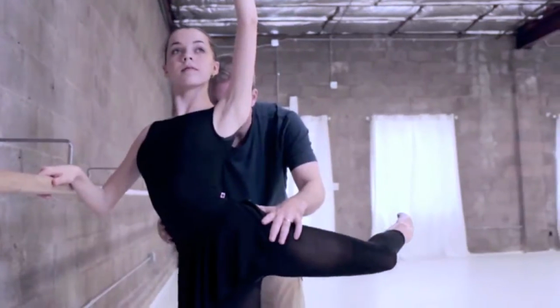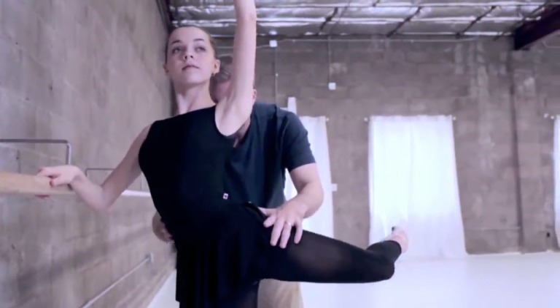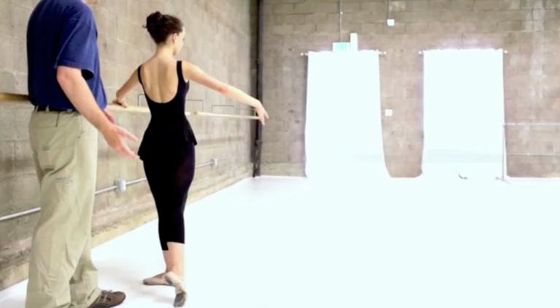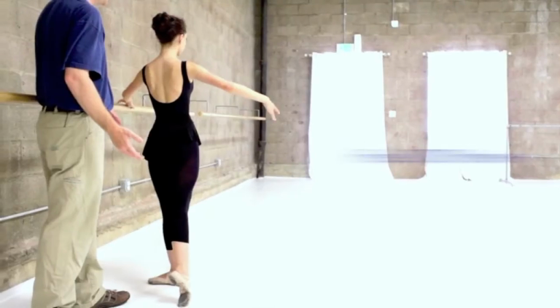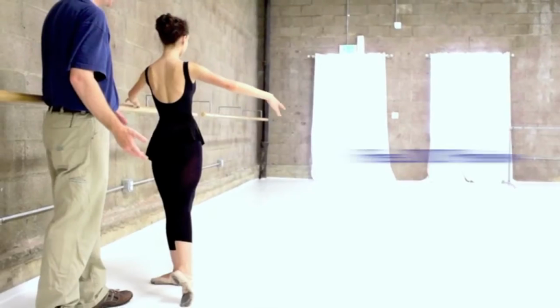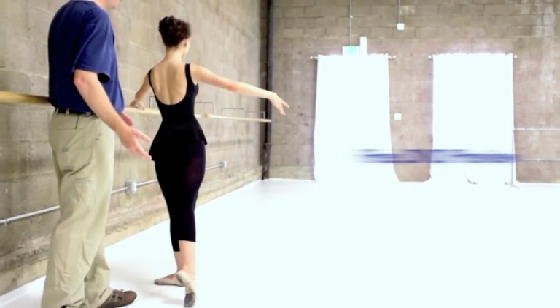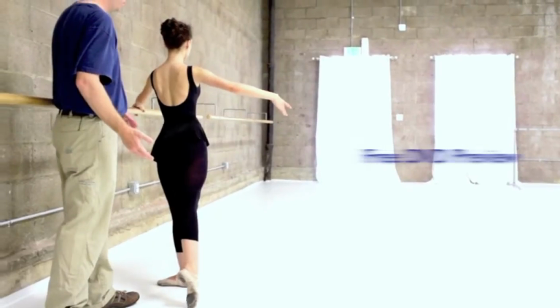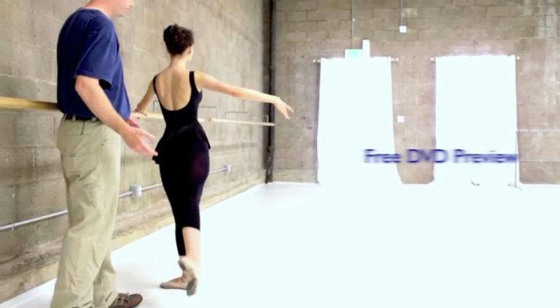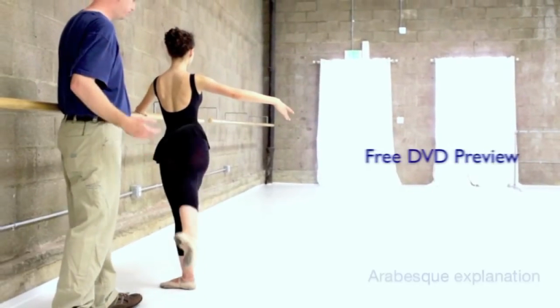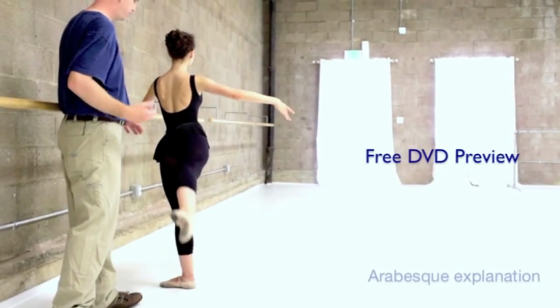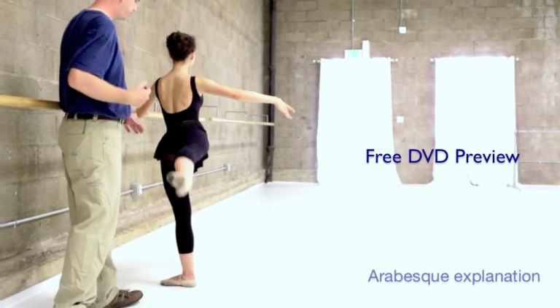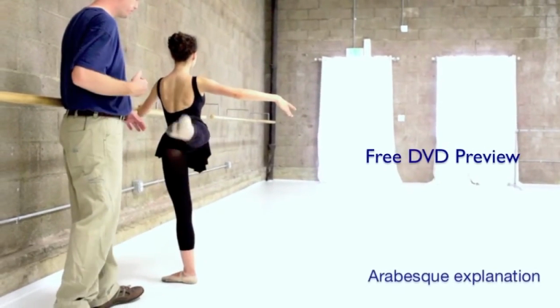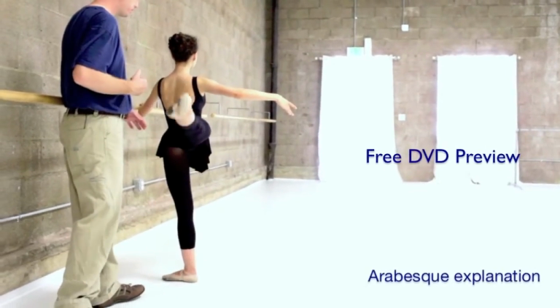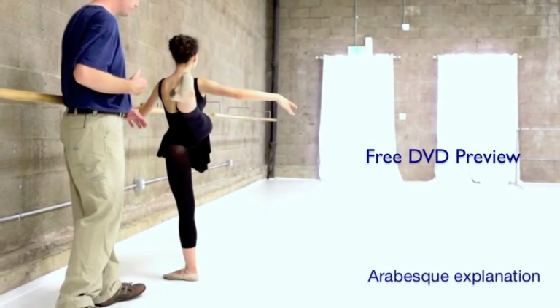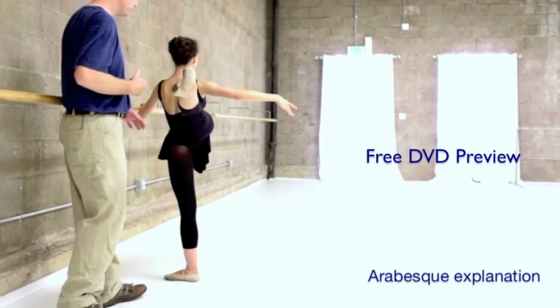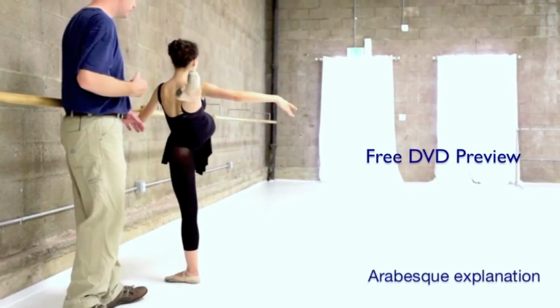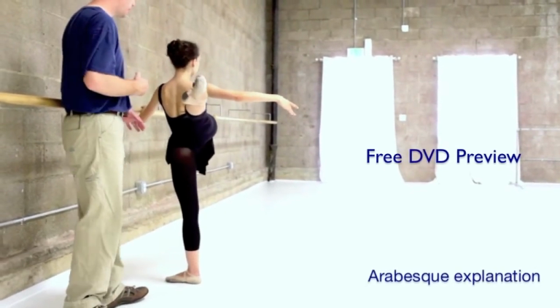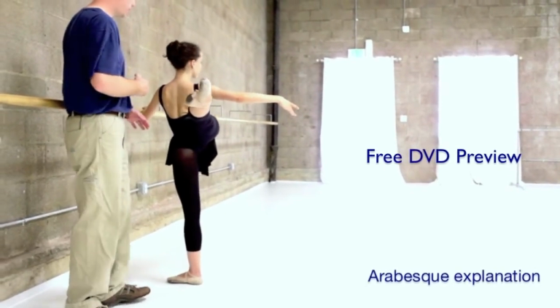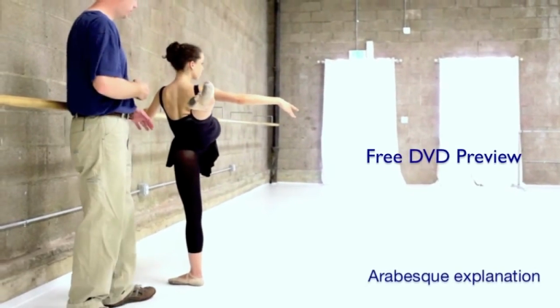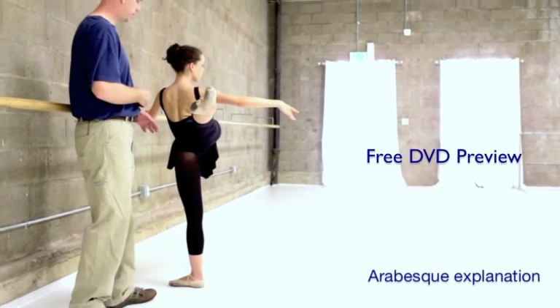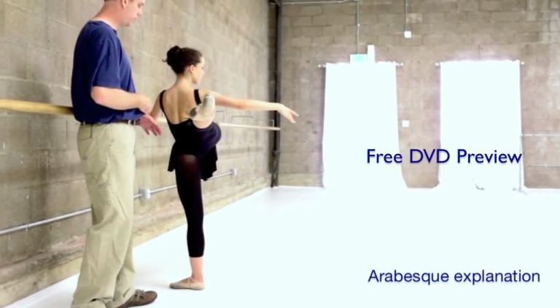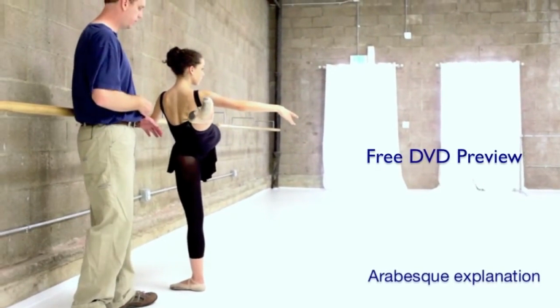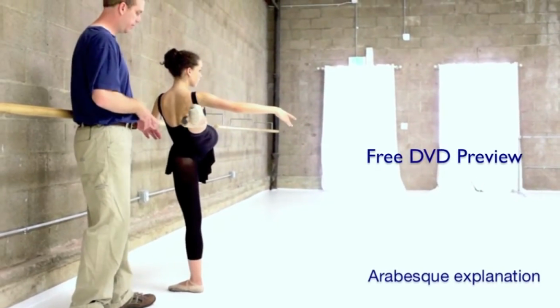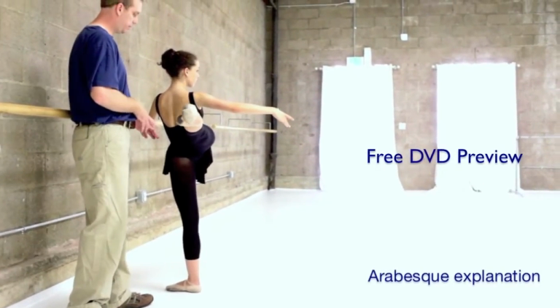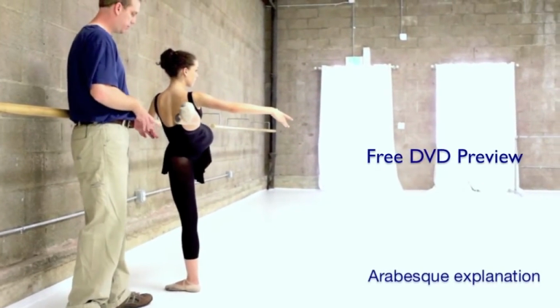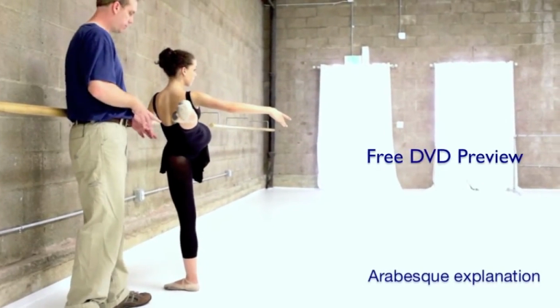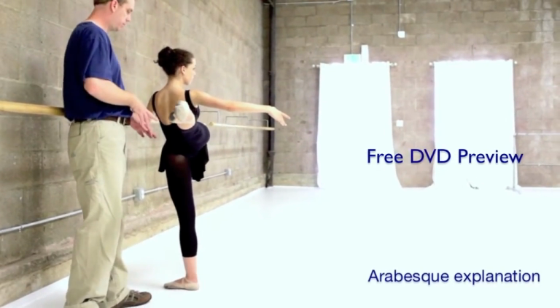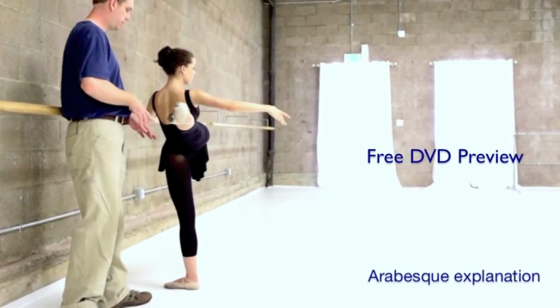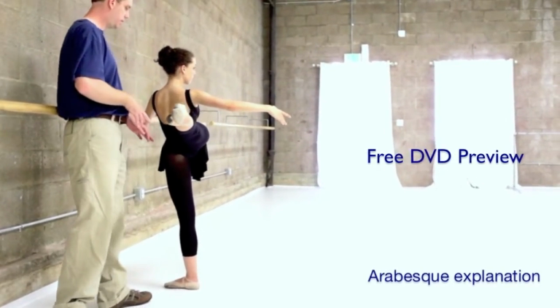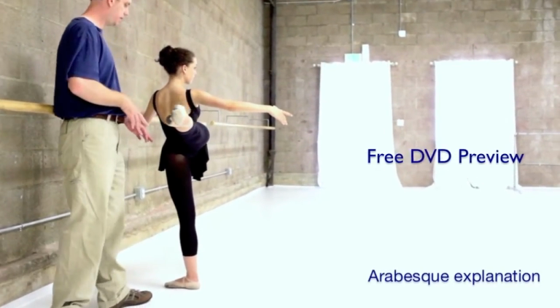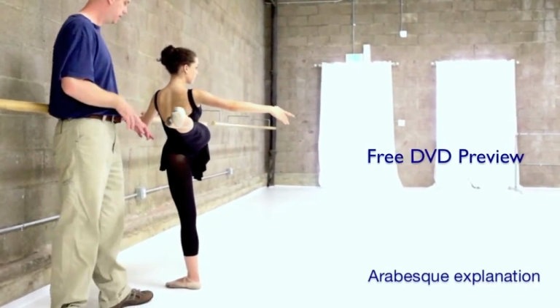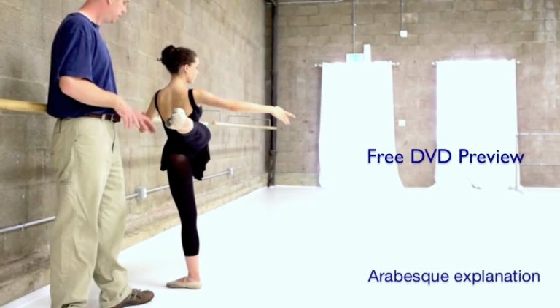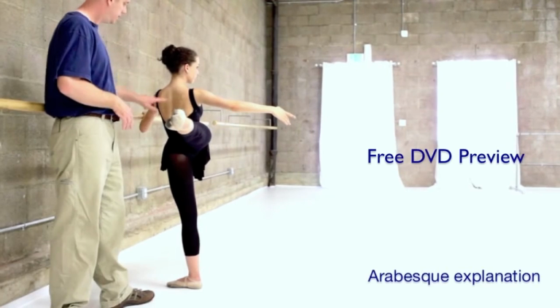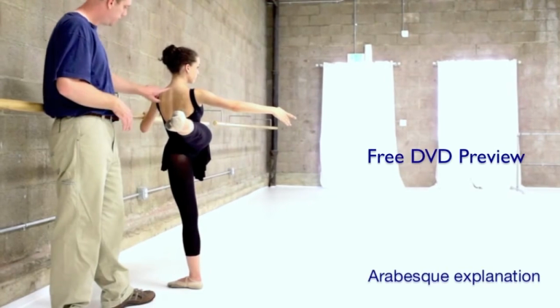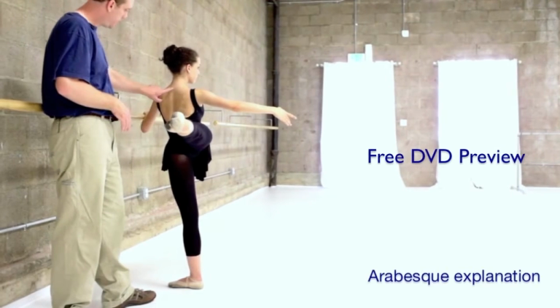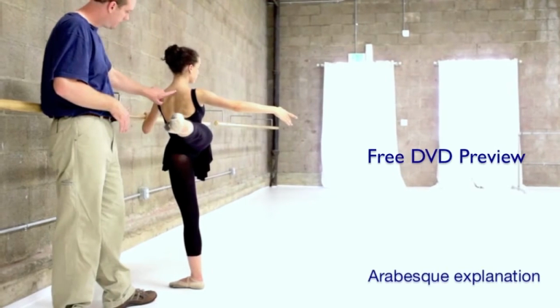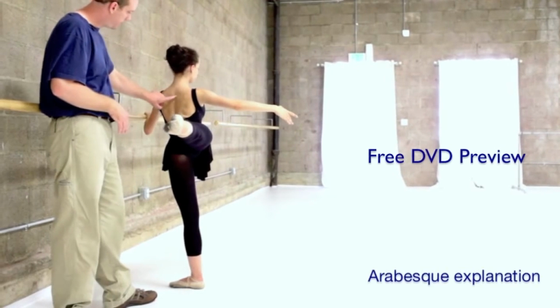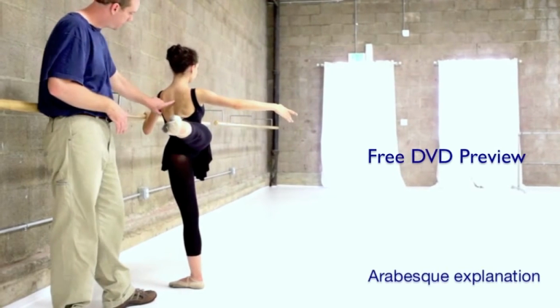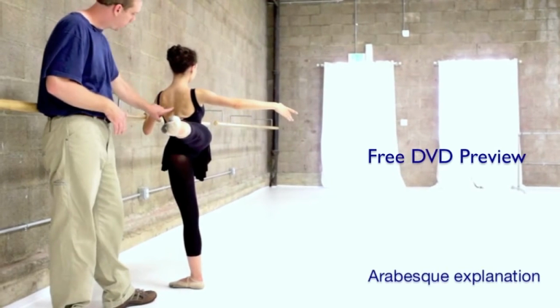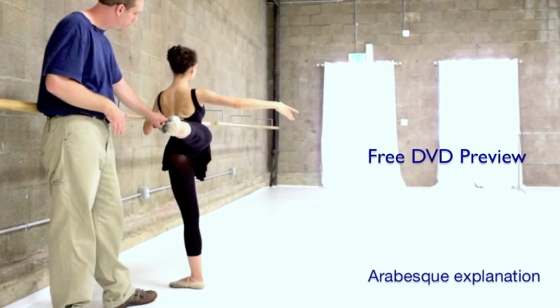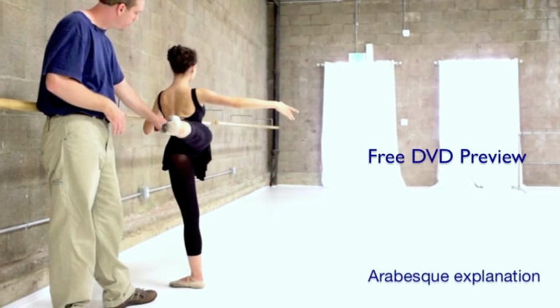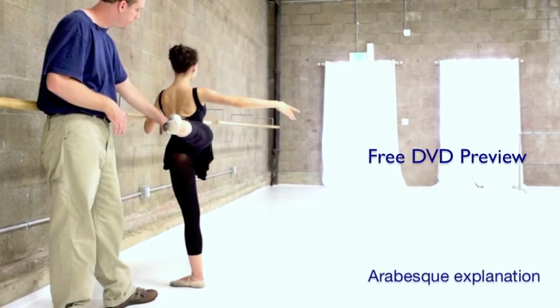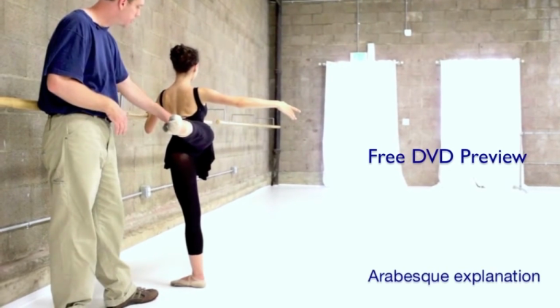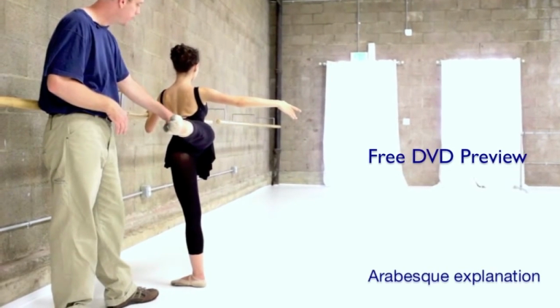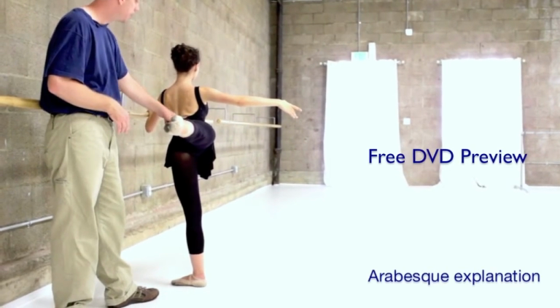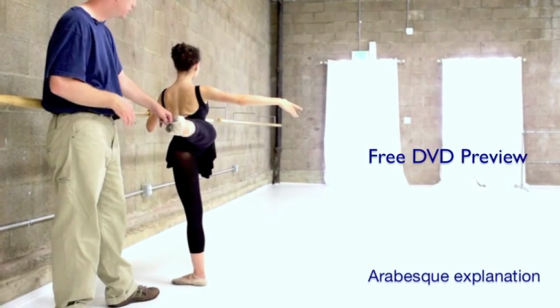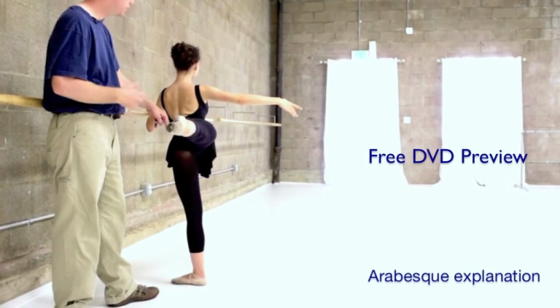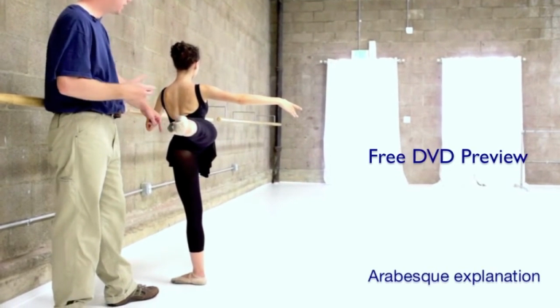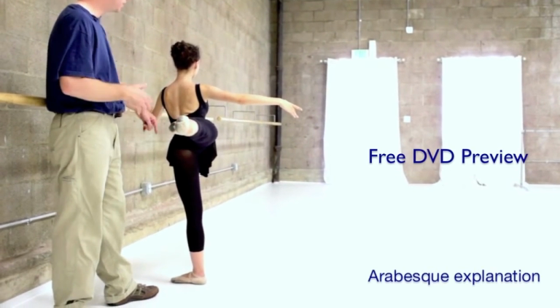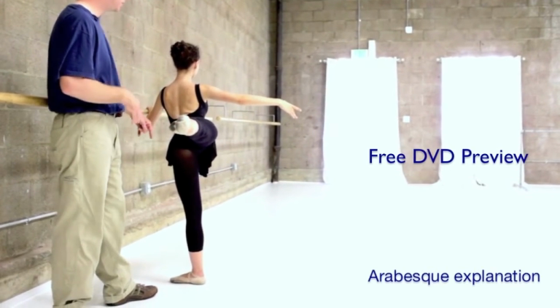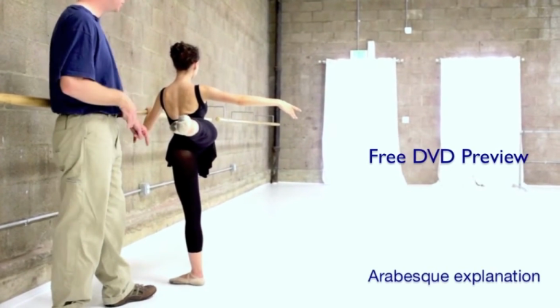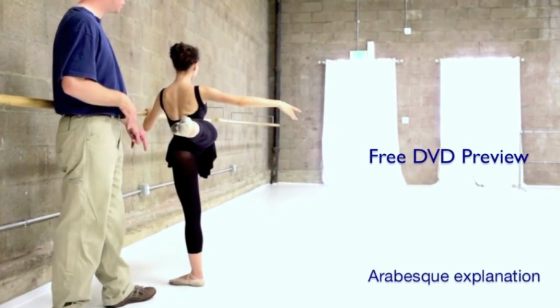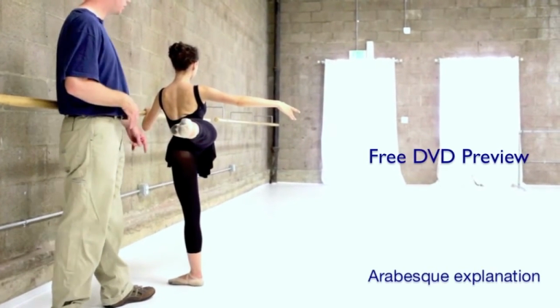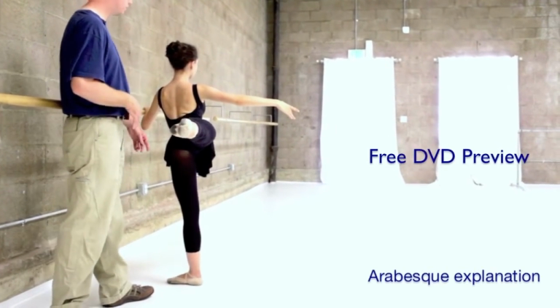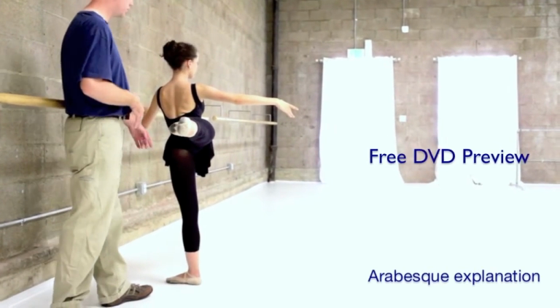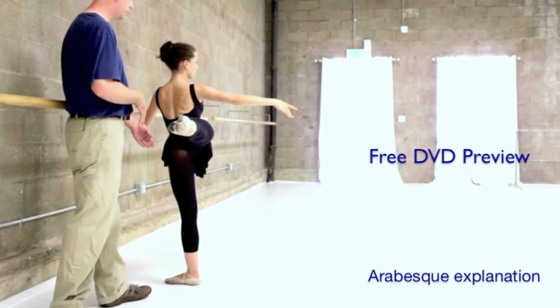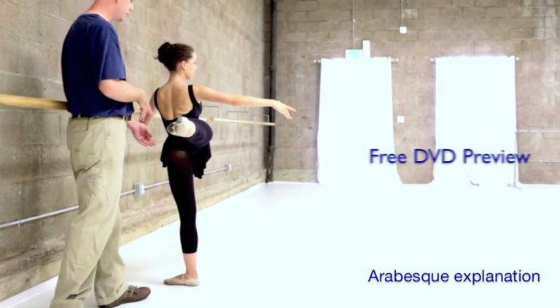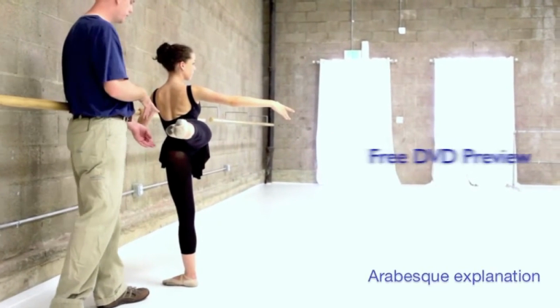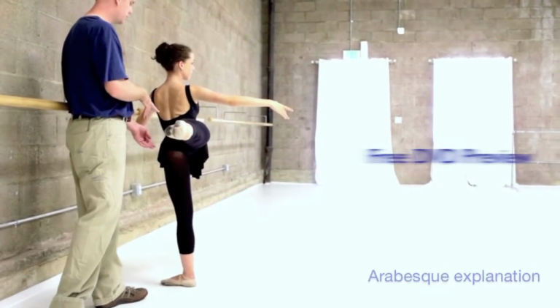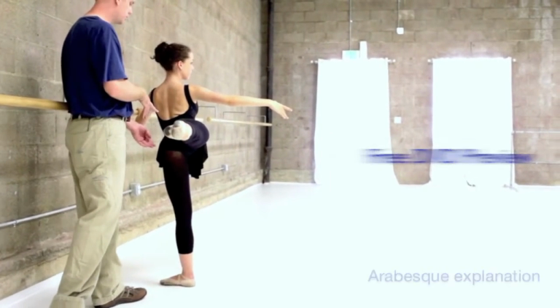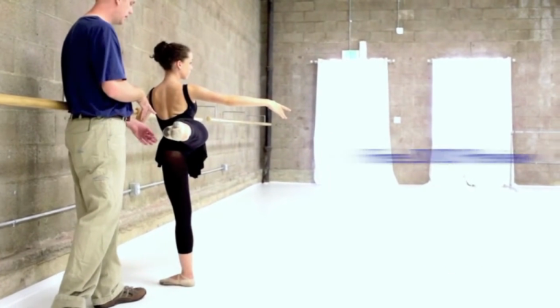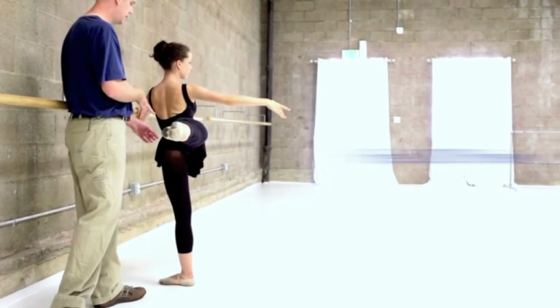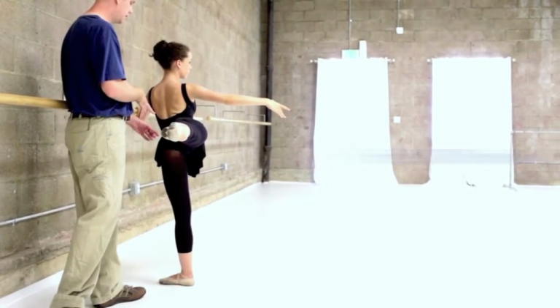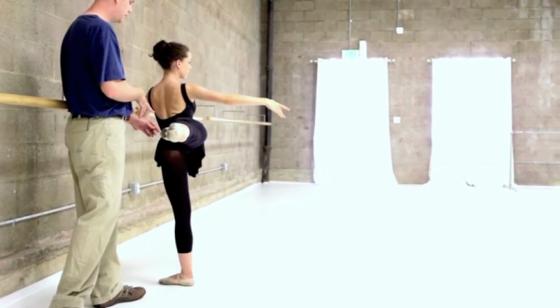As high as you can, and with the open hips, what we see is this curvature of the spine — so it's a health issue, and it's also difficult to balance.